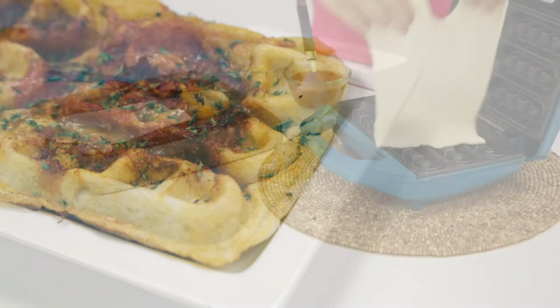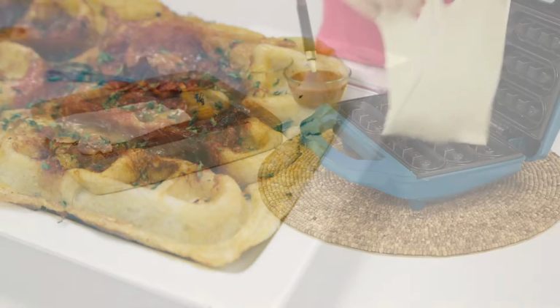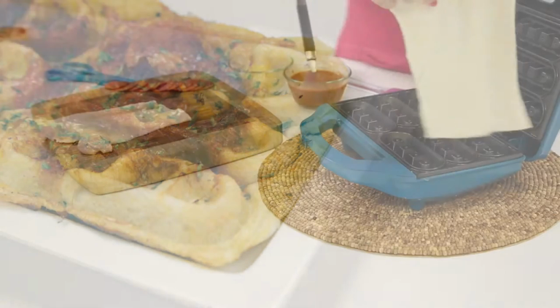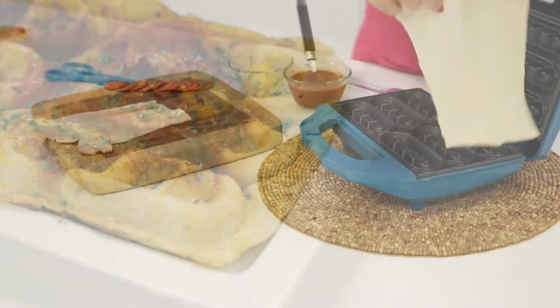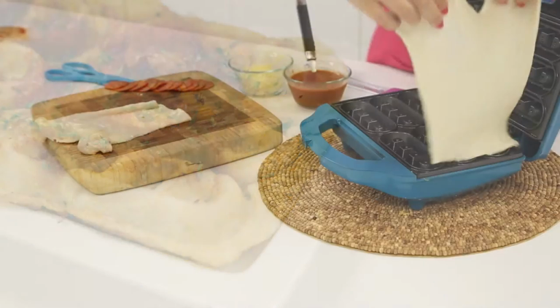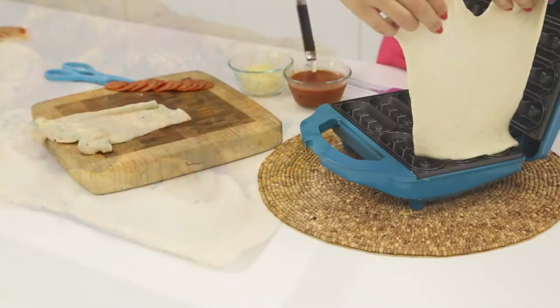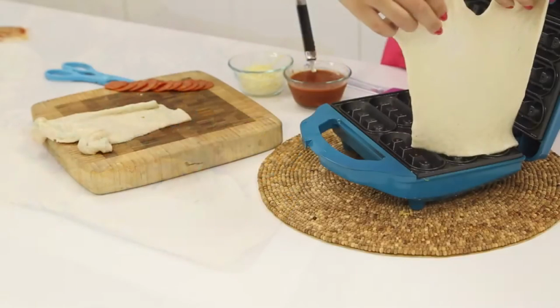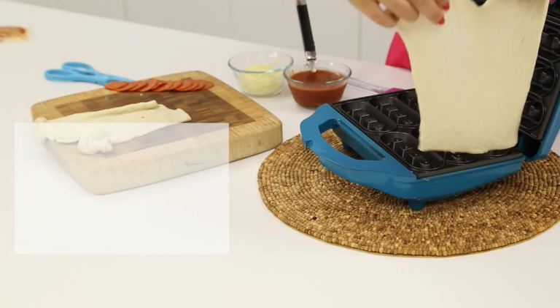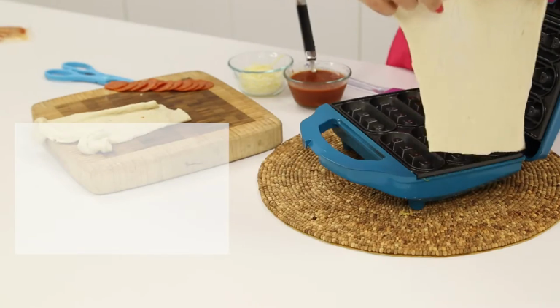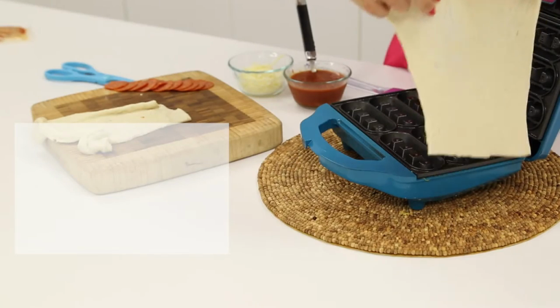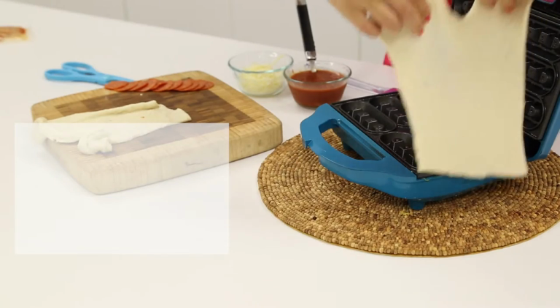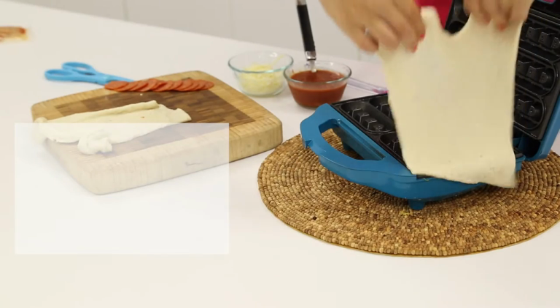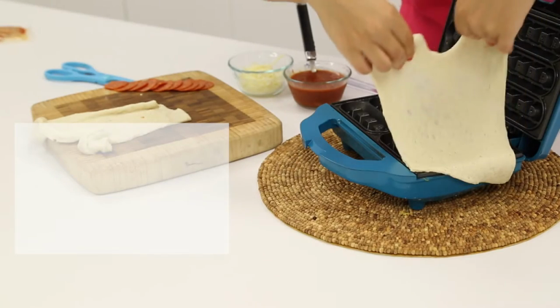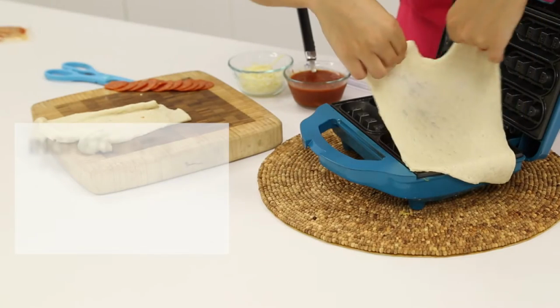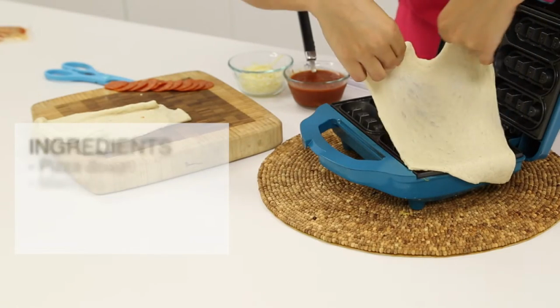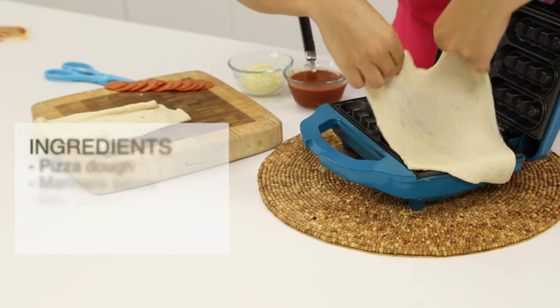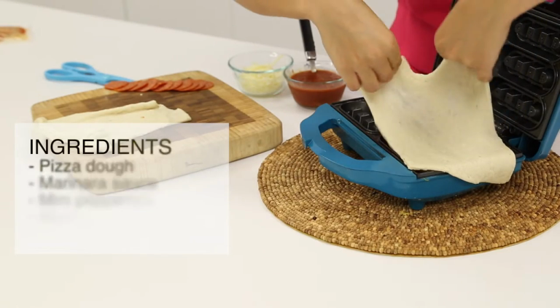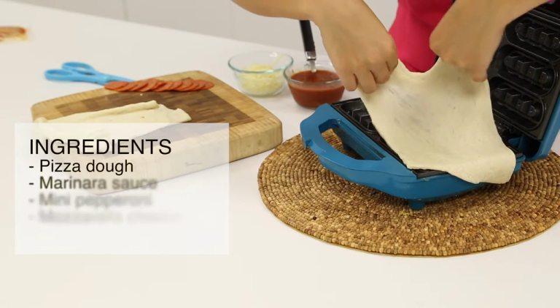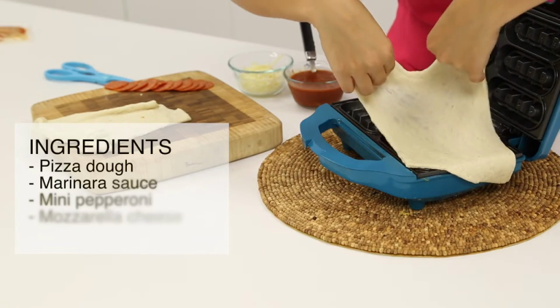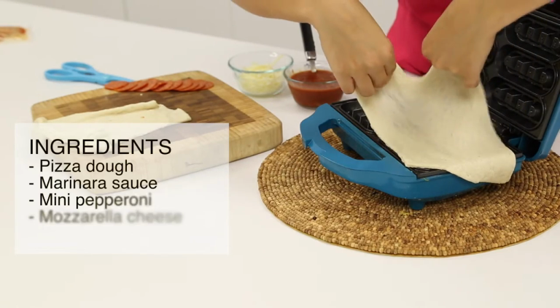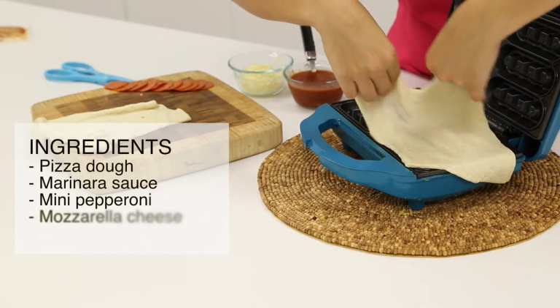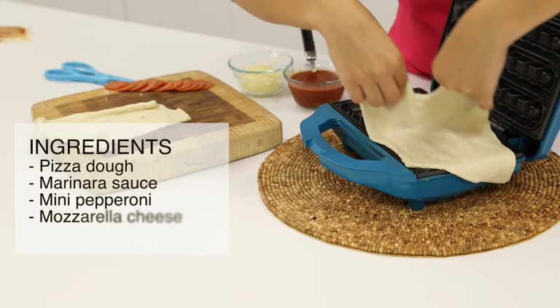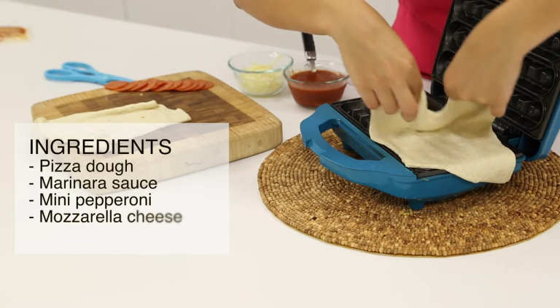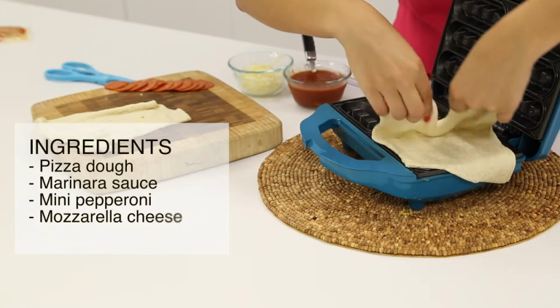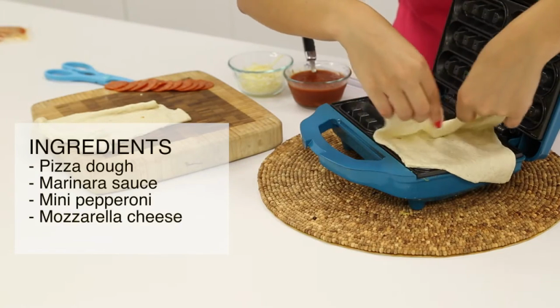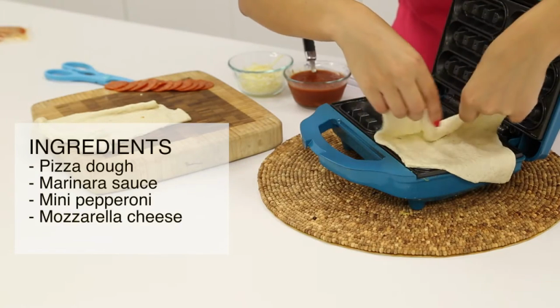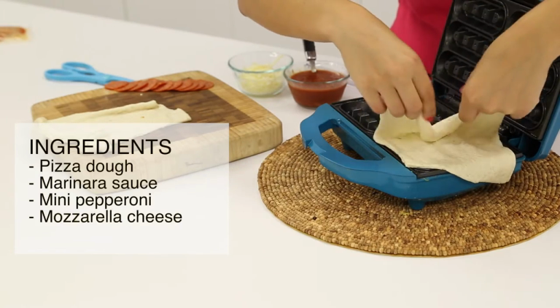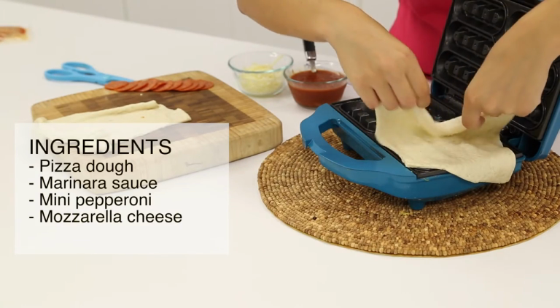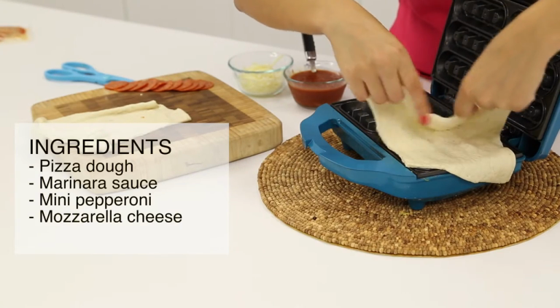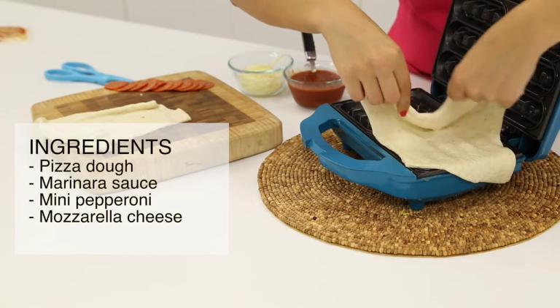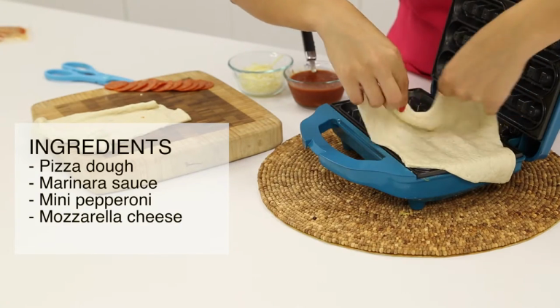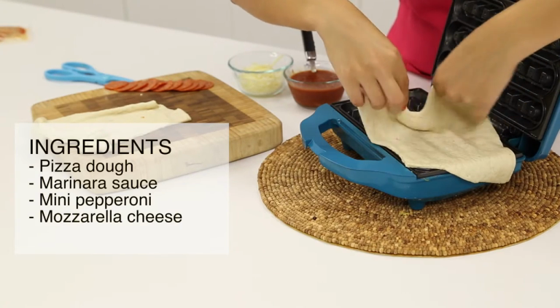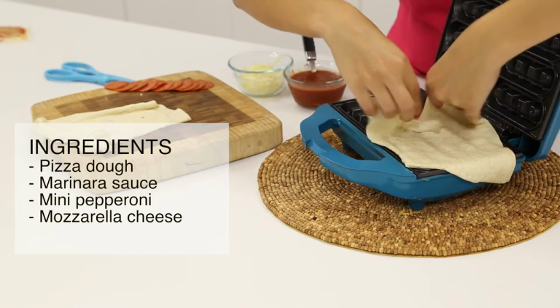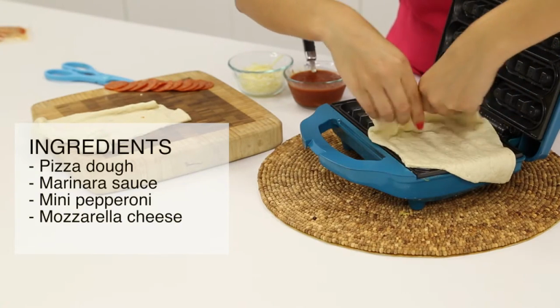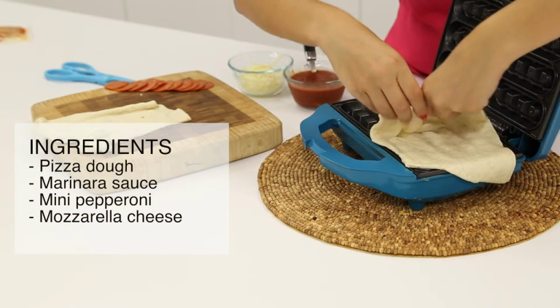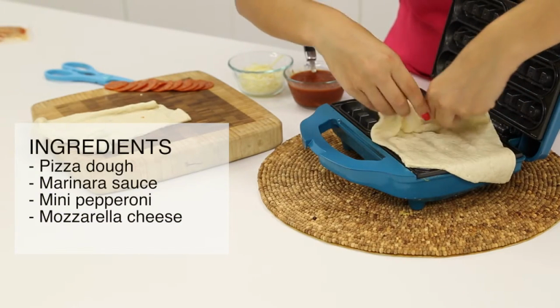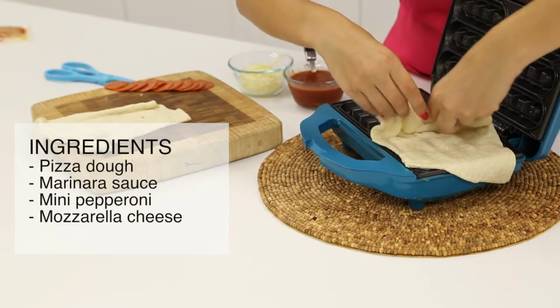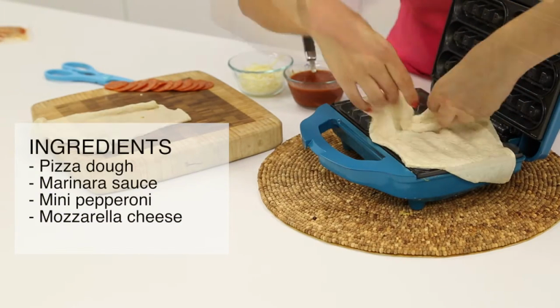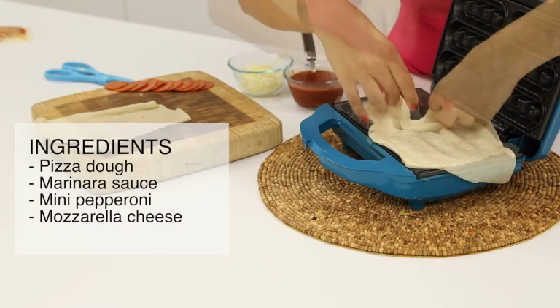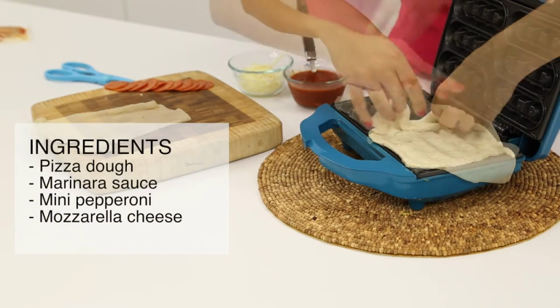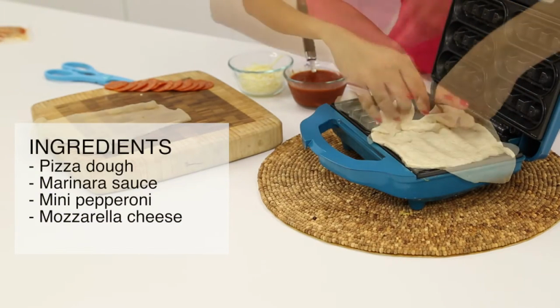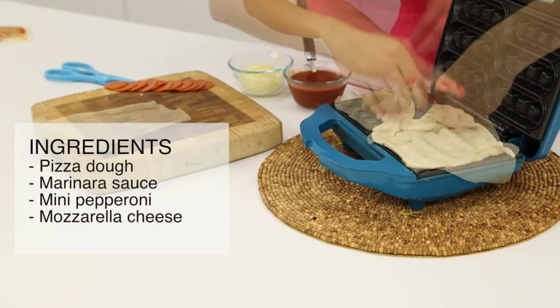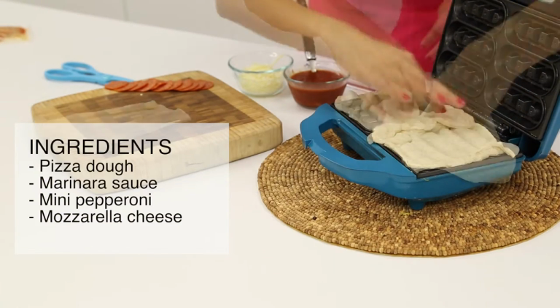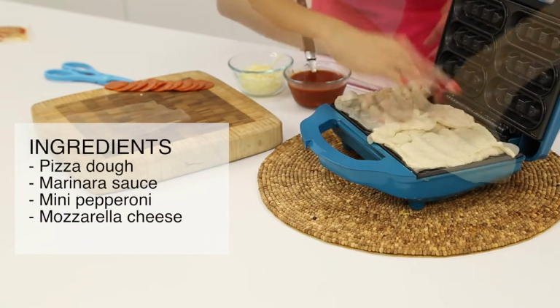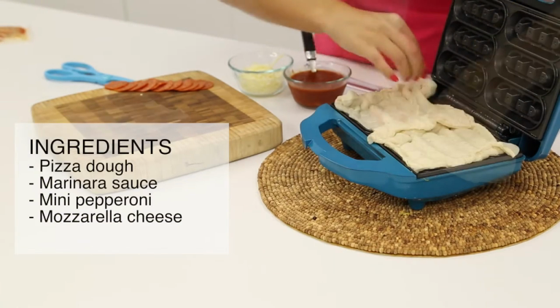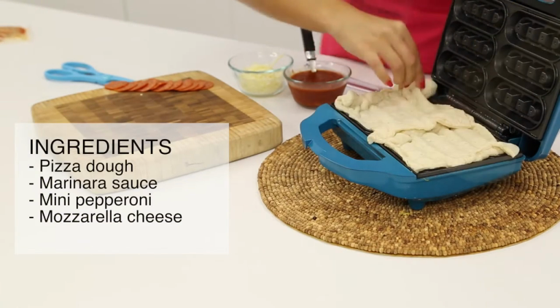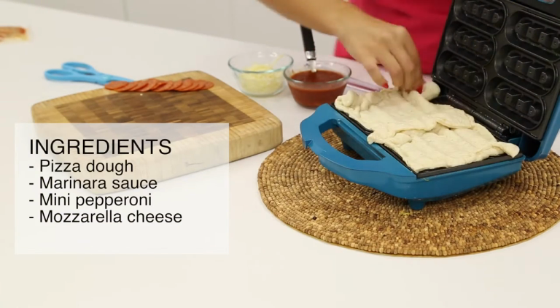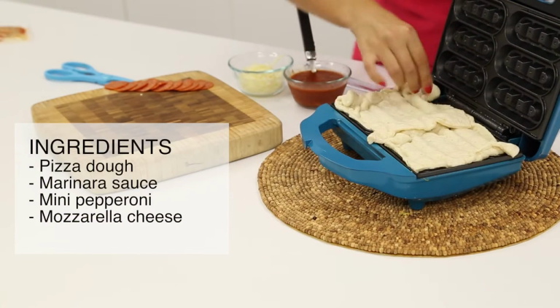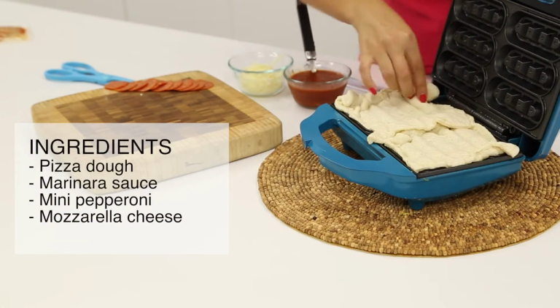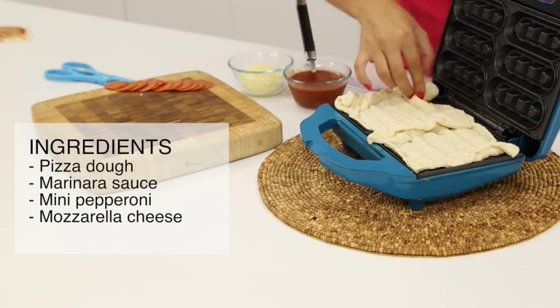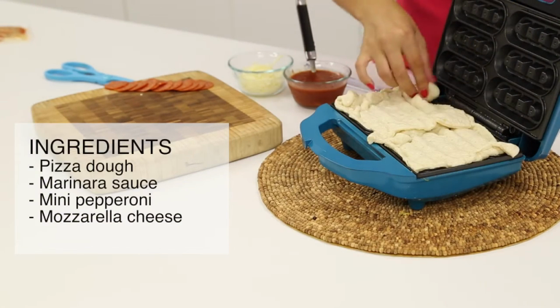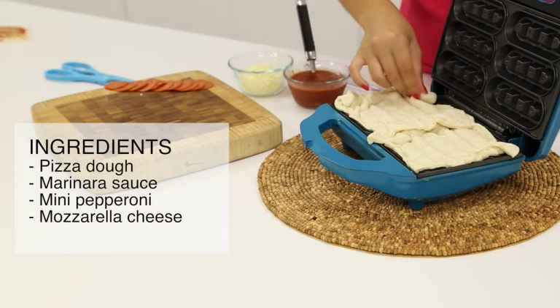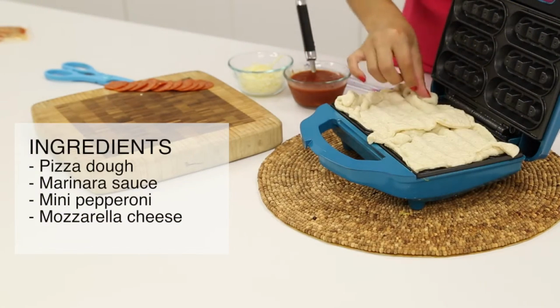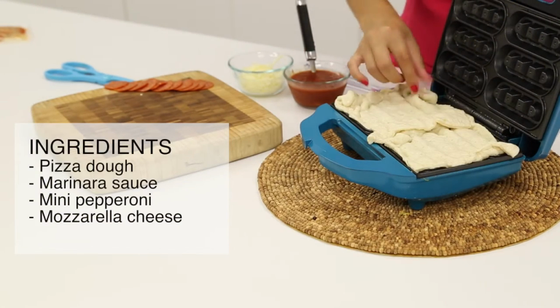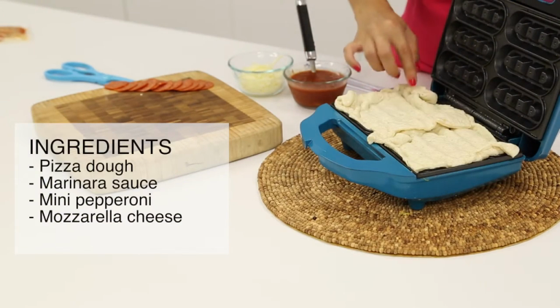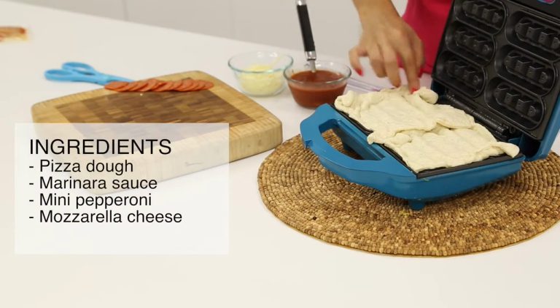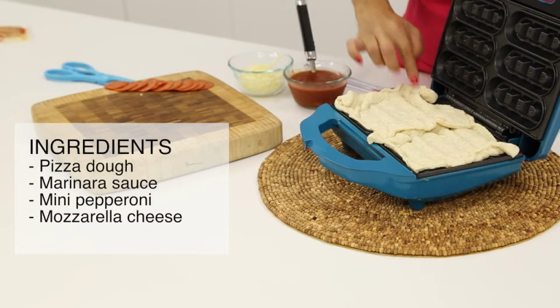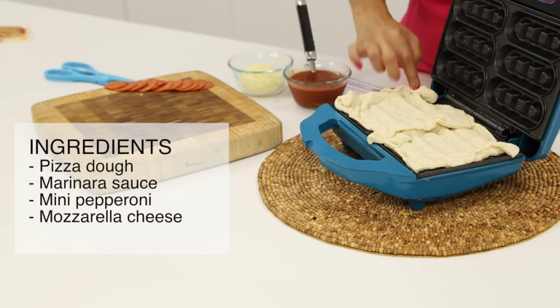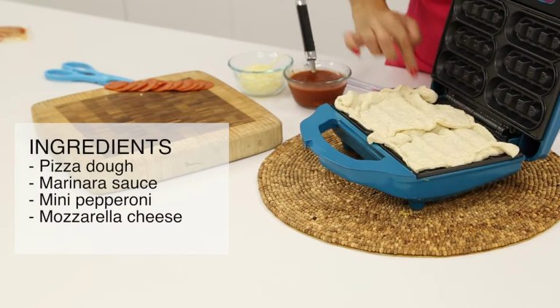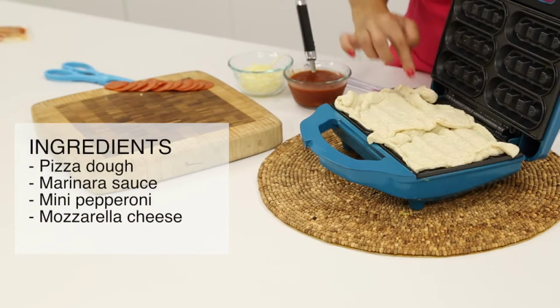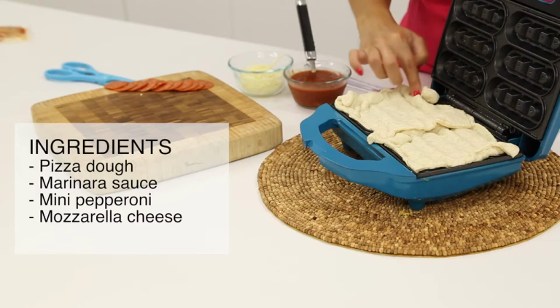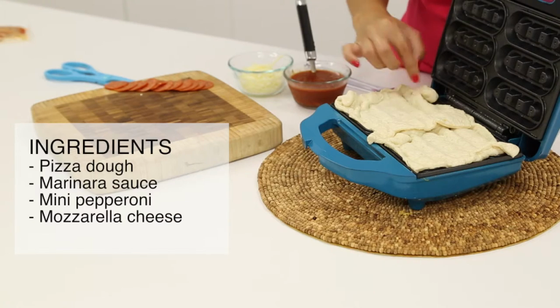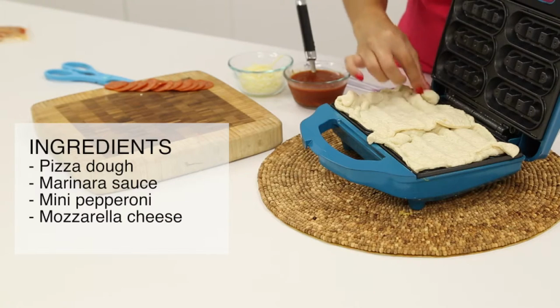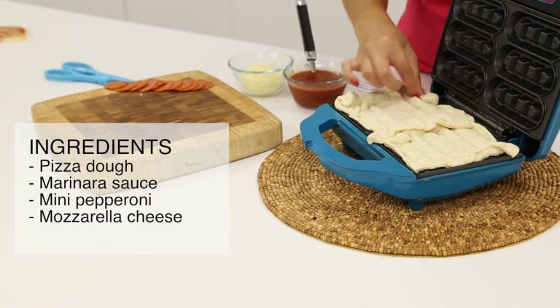All you'll need is pizza dough, marinara sauce, mozzarella cheese, and pepperonis to top your pizza.